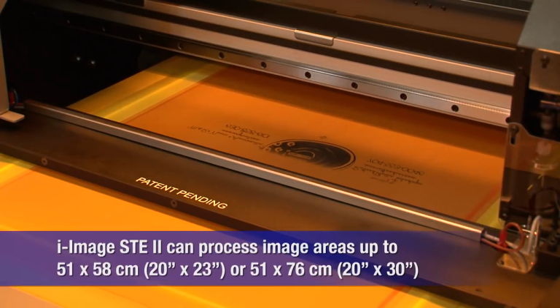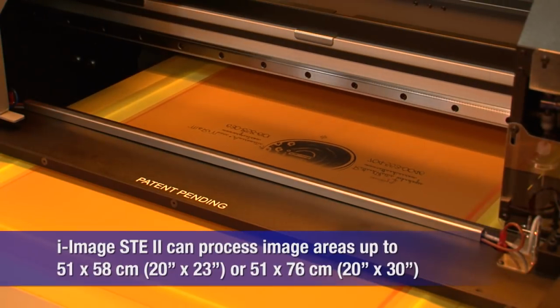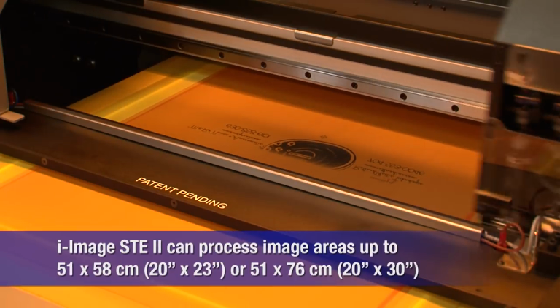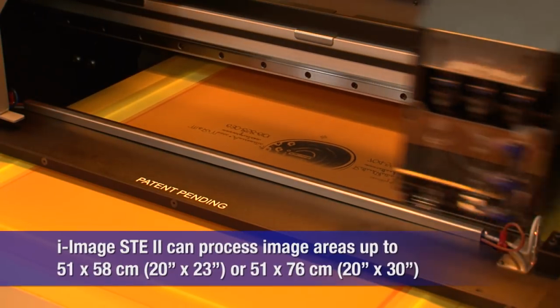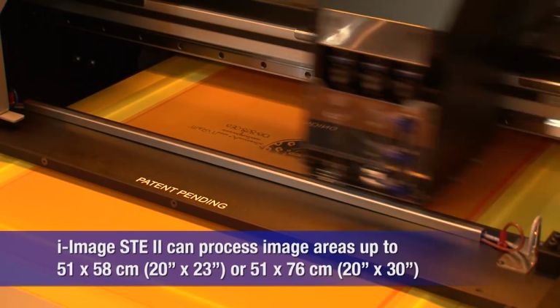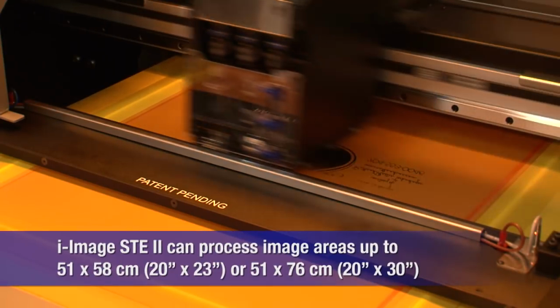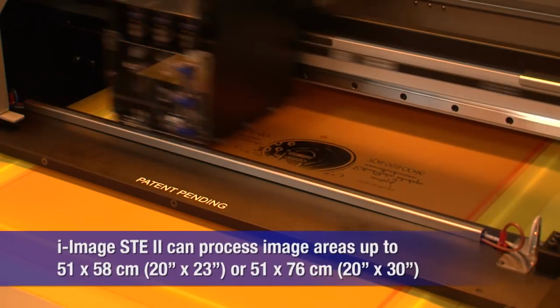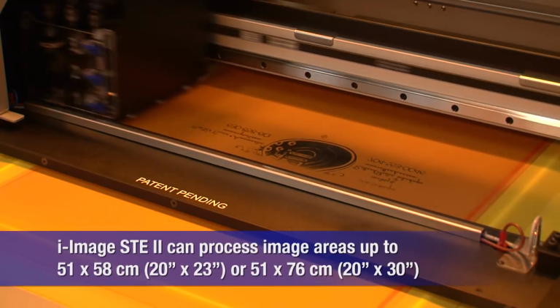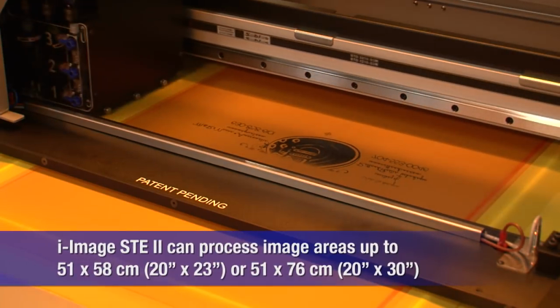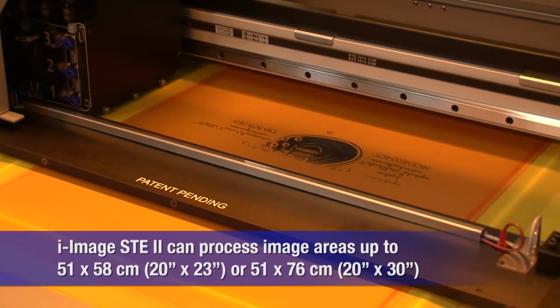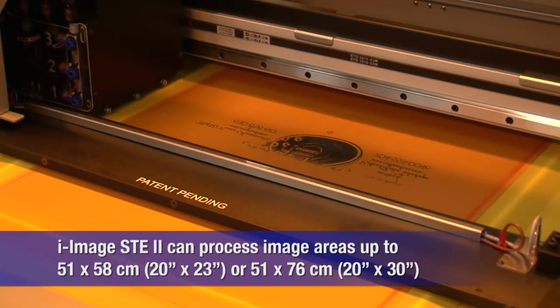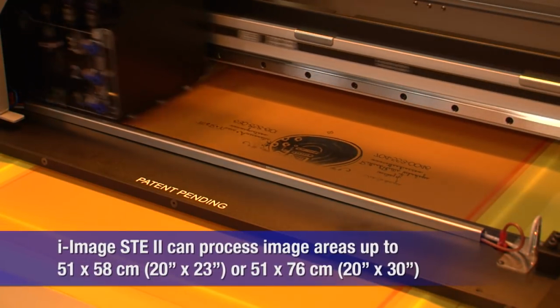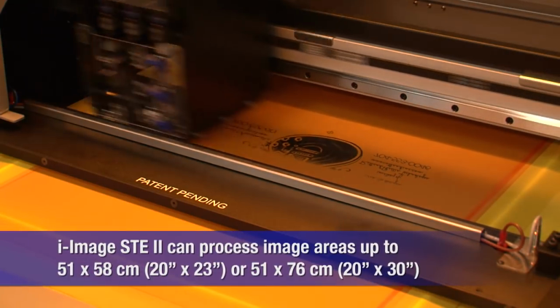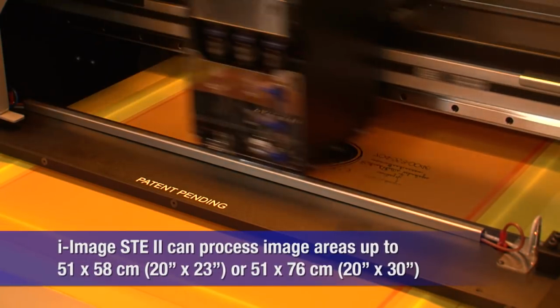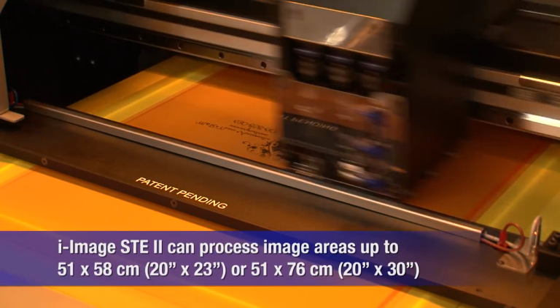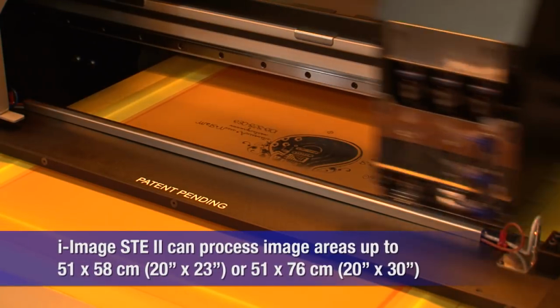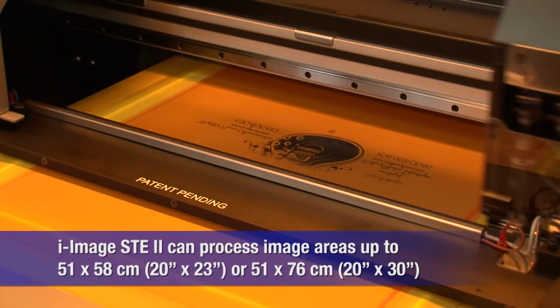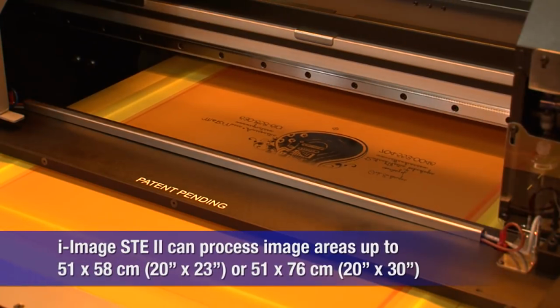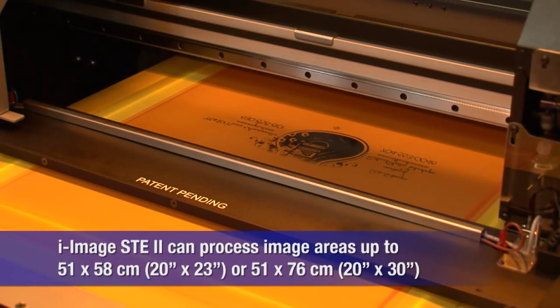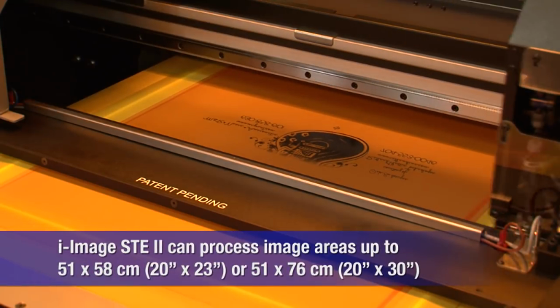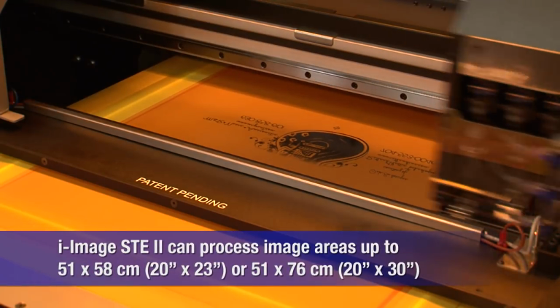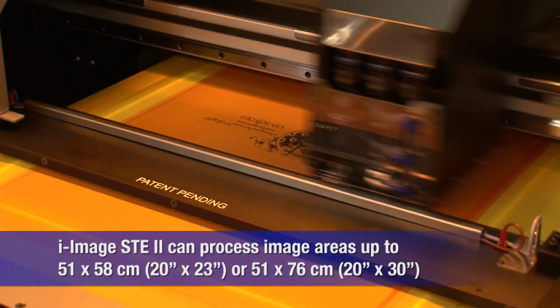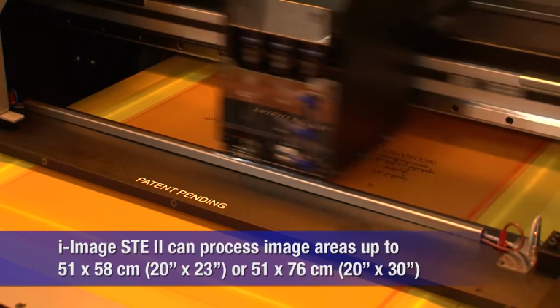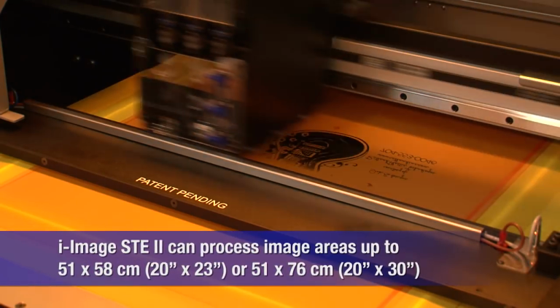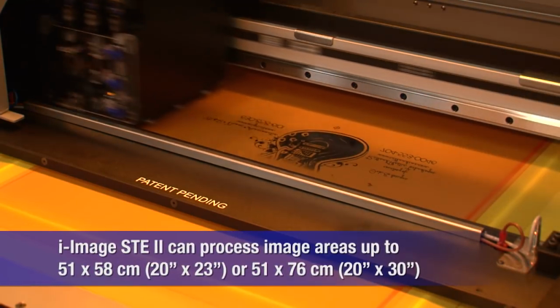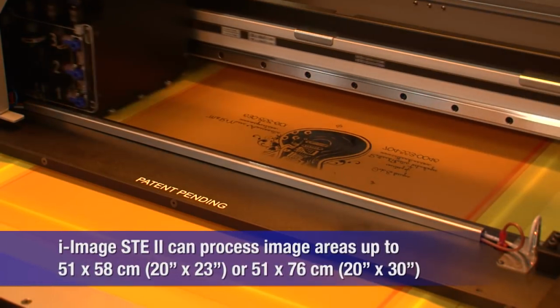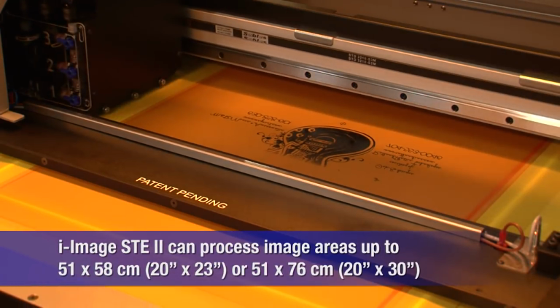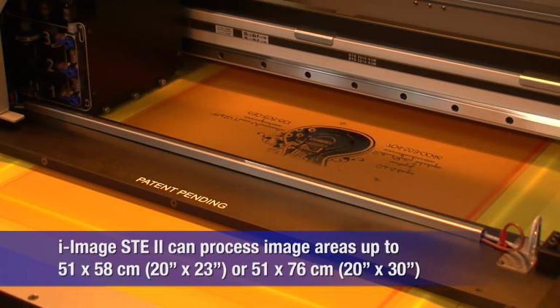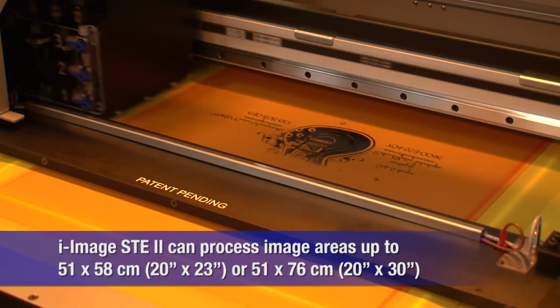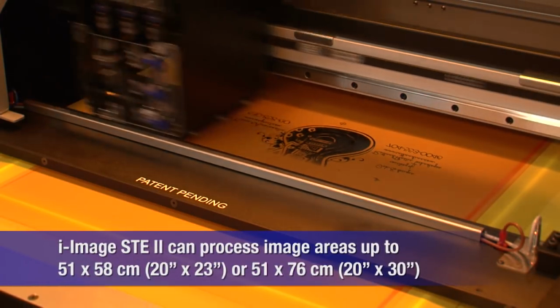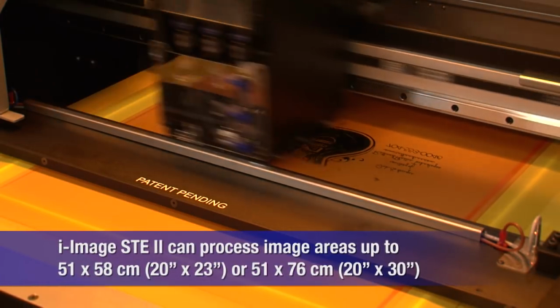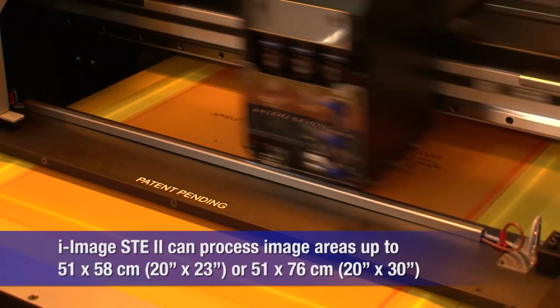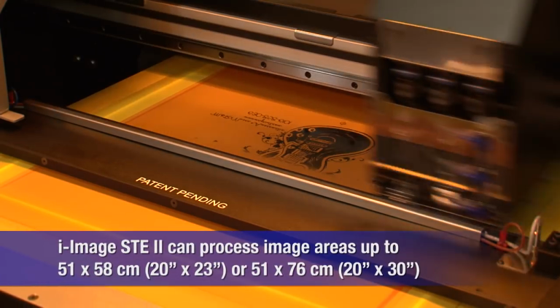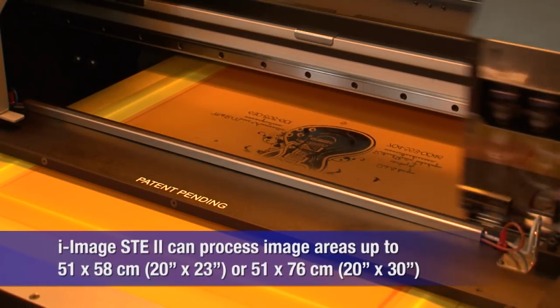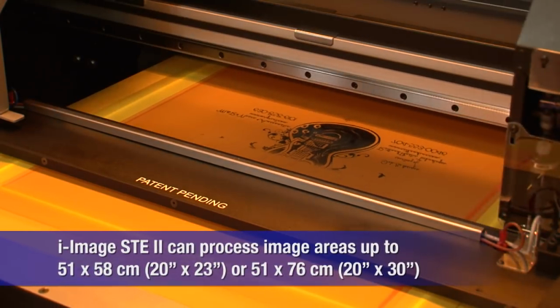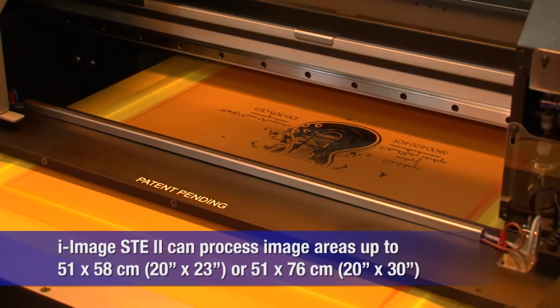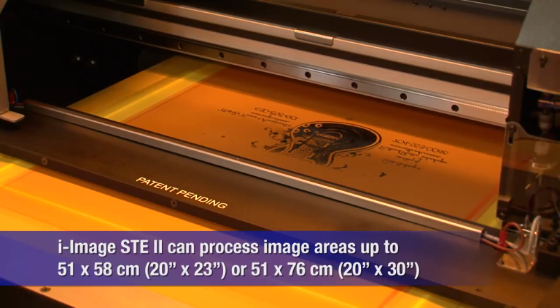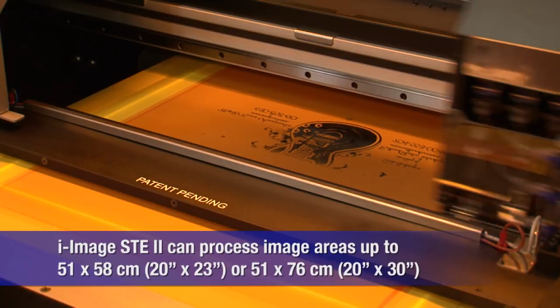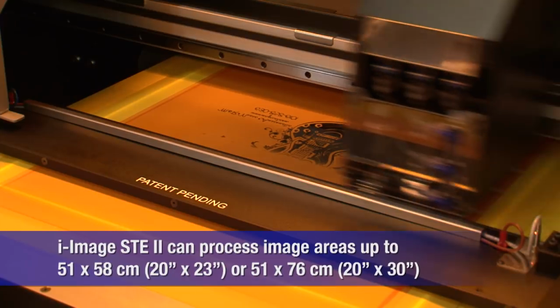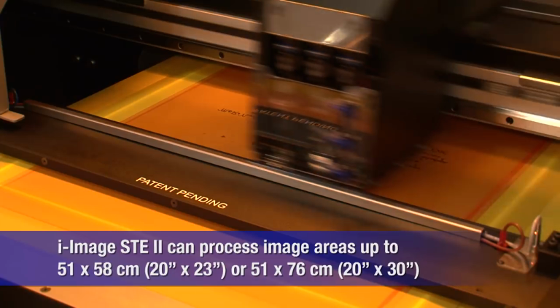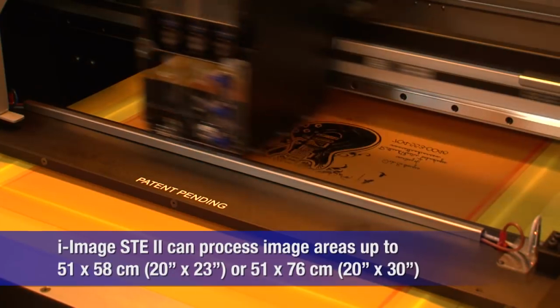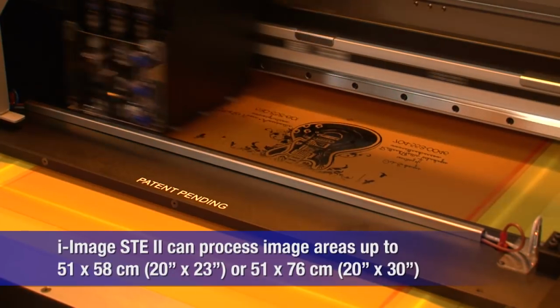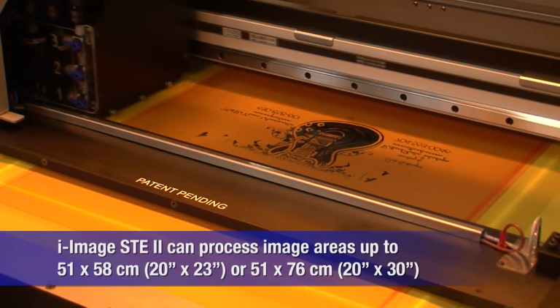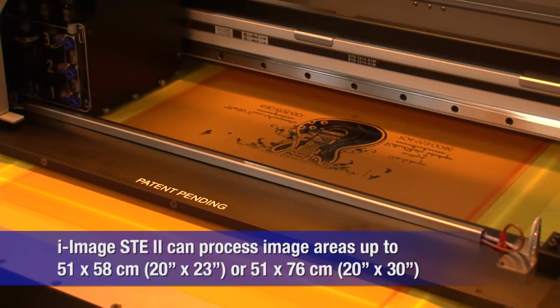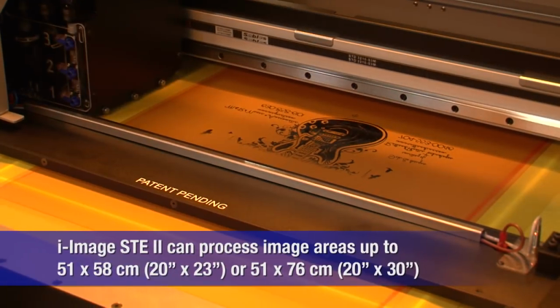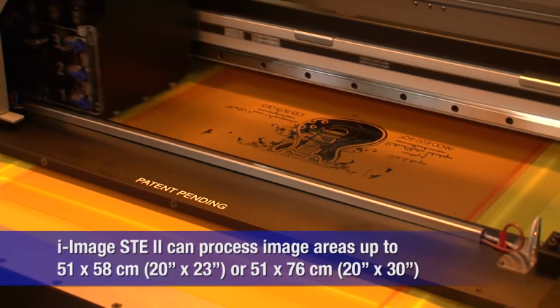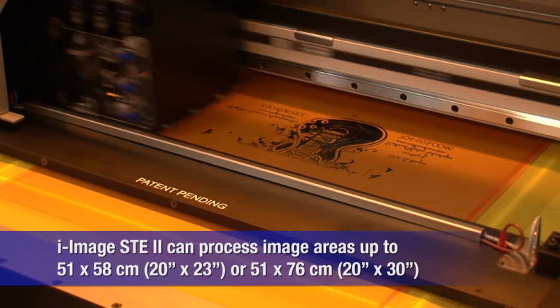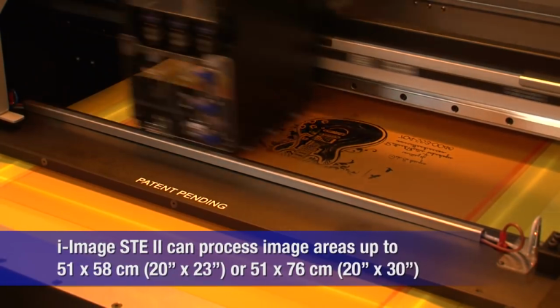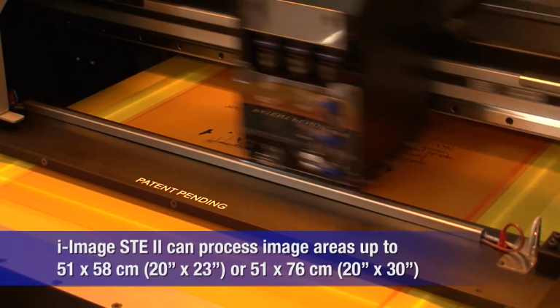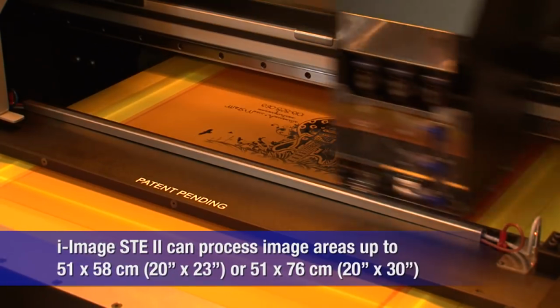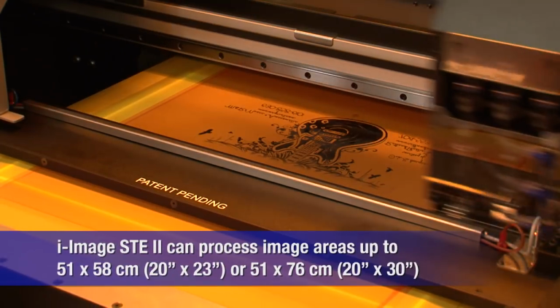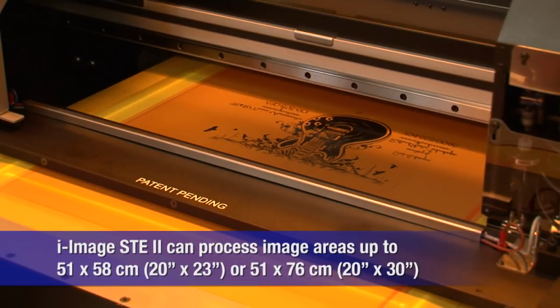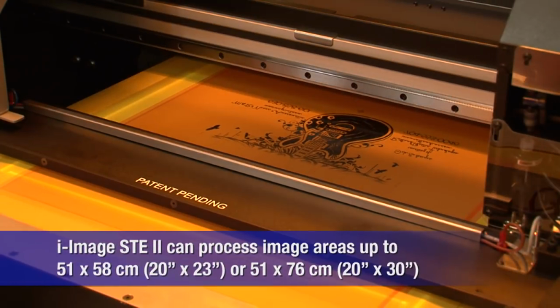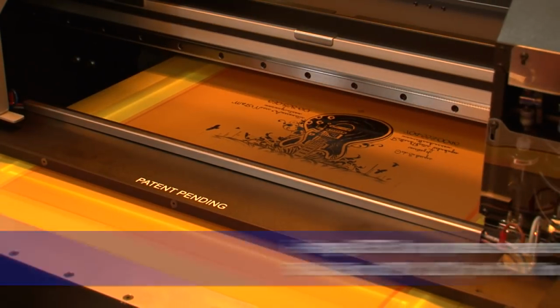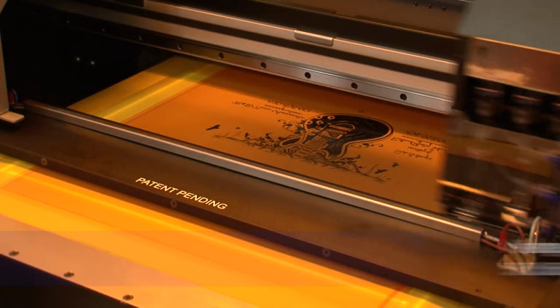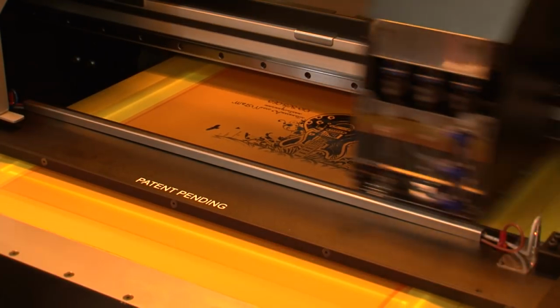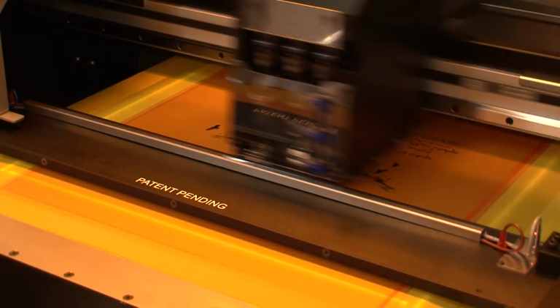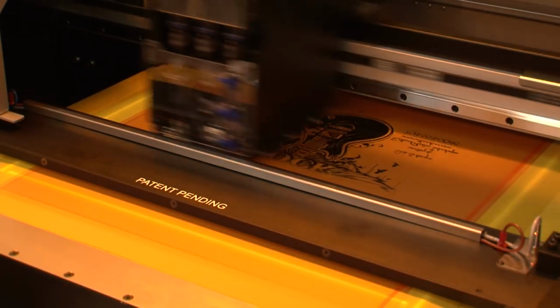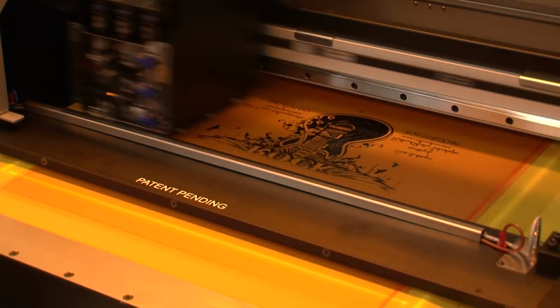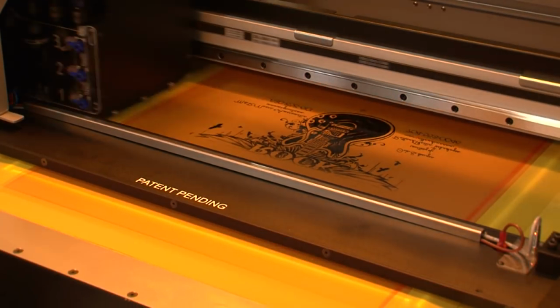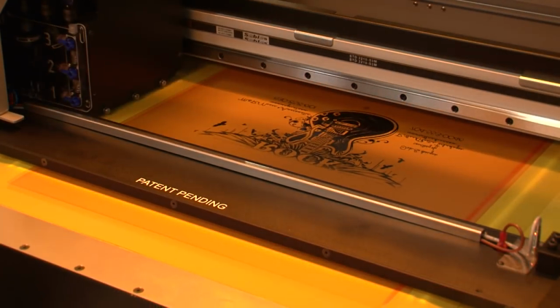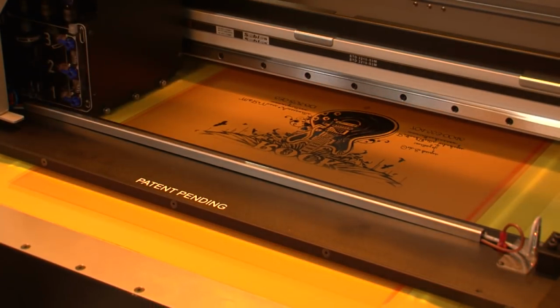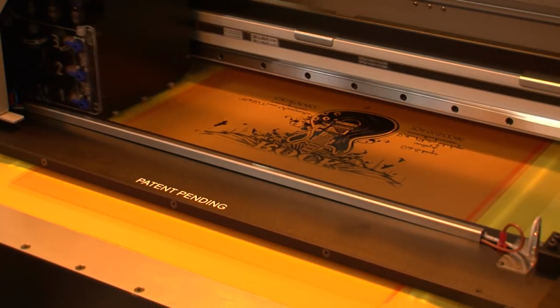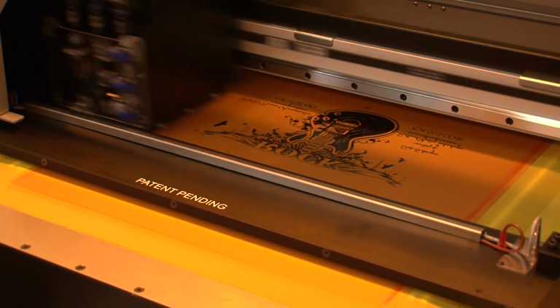On the inward pass, iImage STE2 quickly processes screens that are pre-registered for M&R's Trilock.